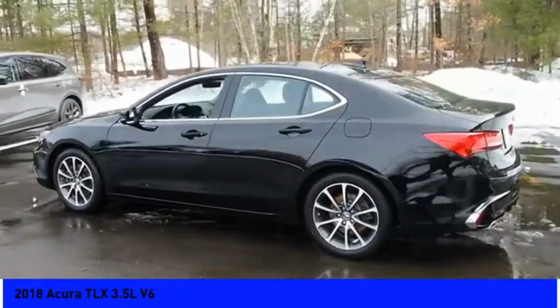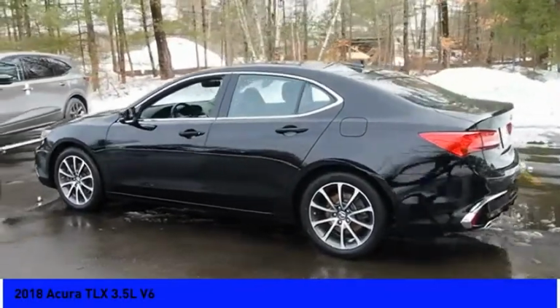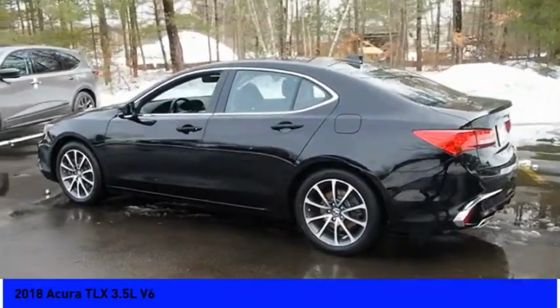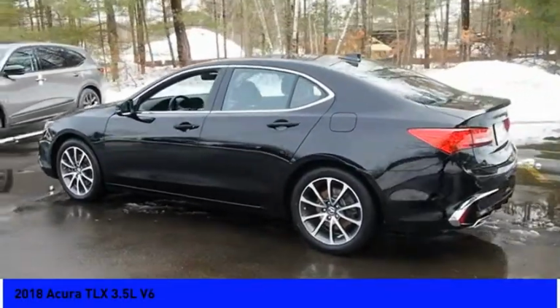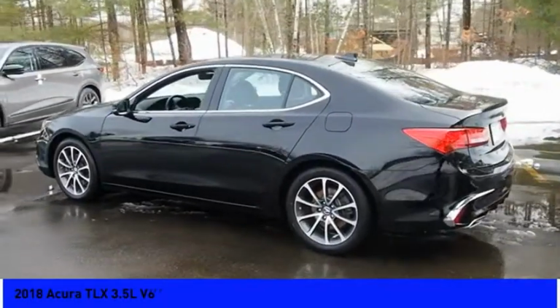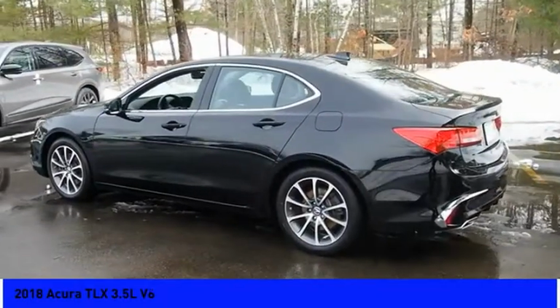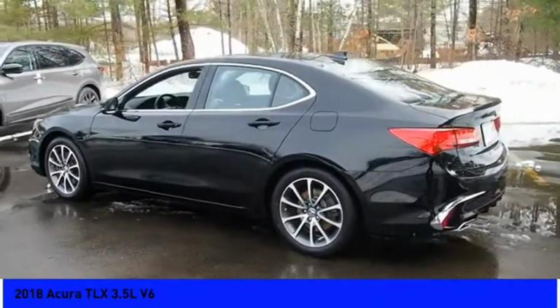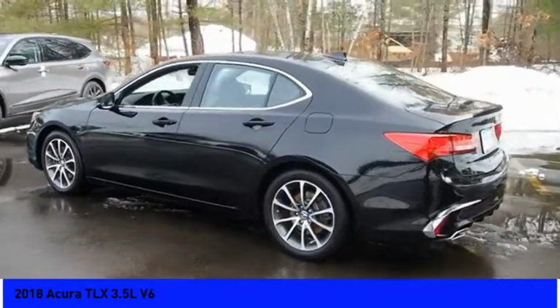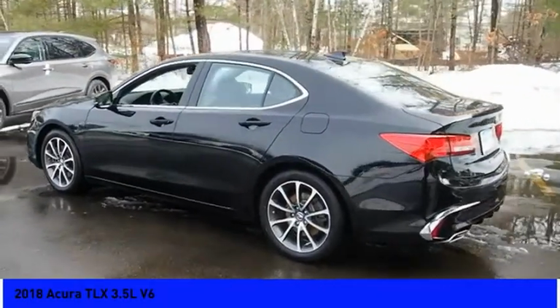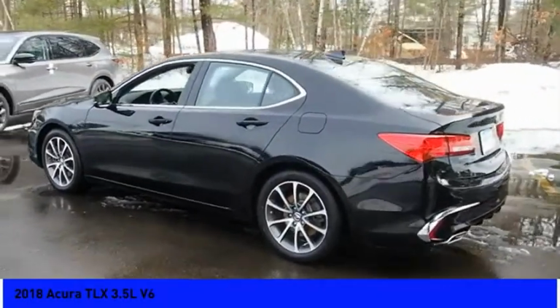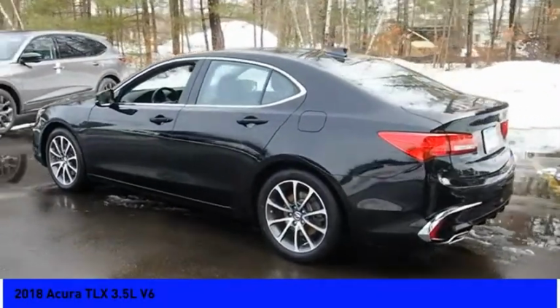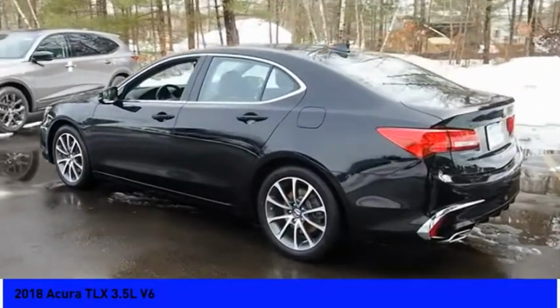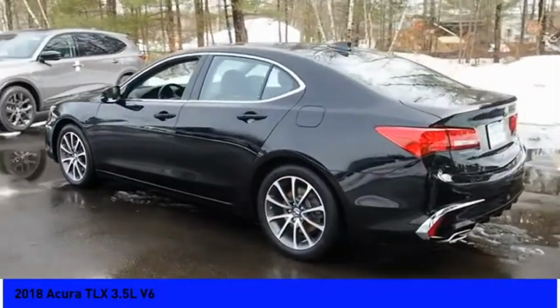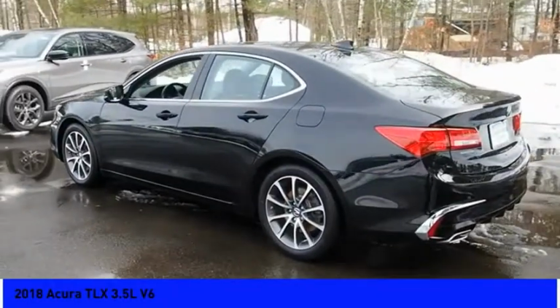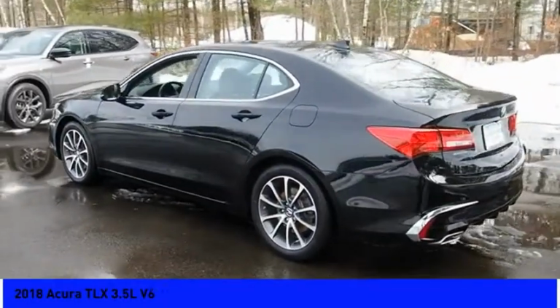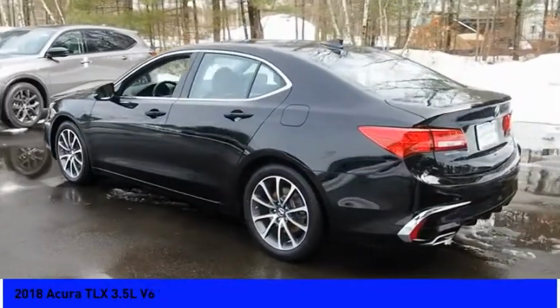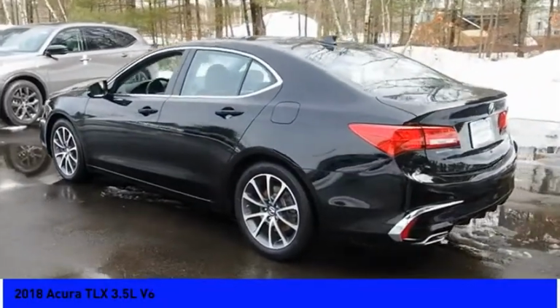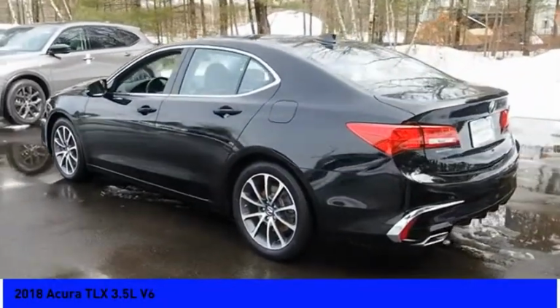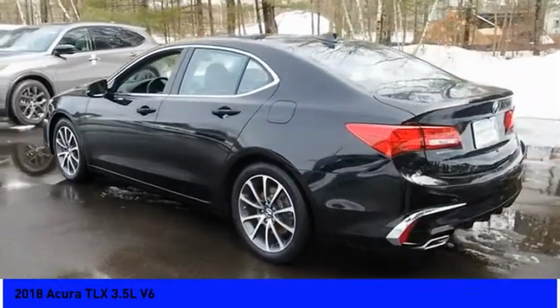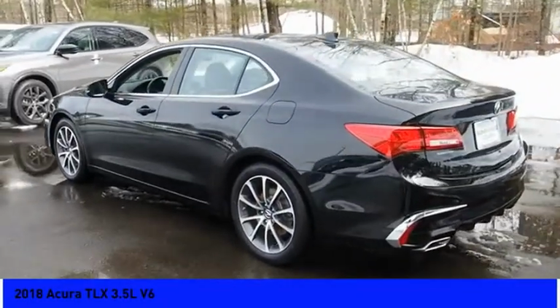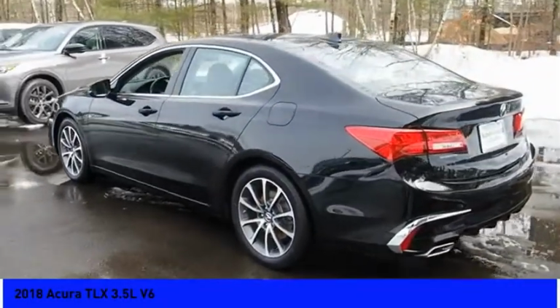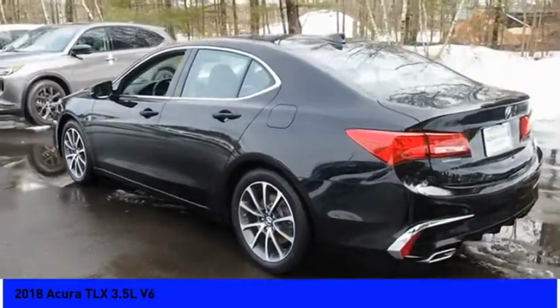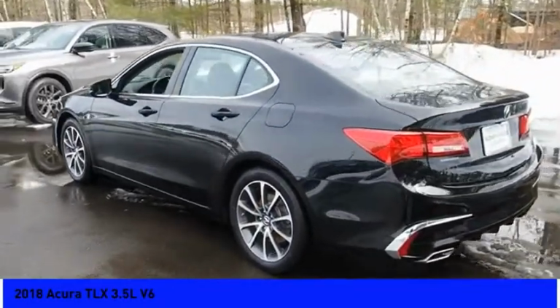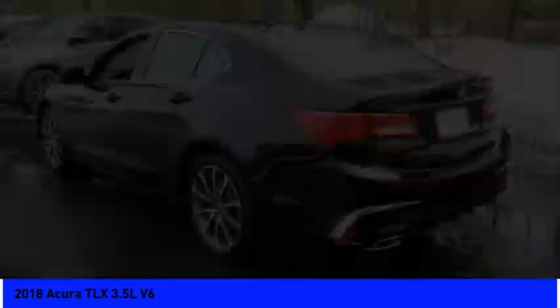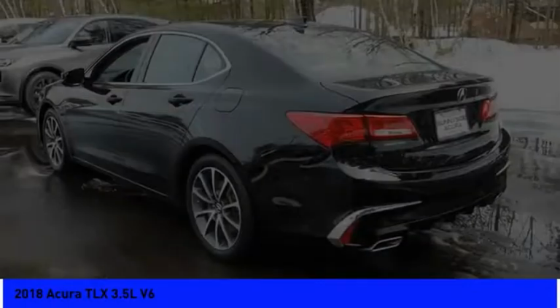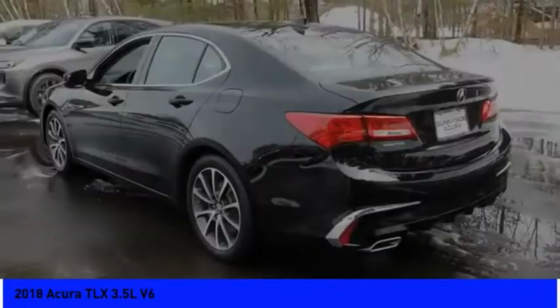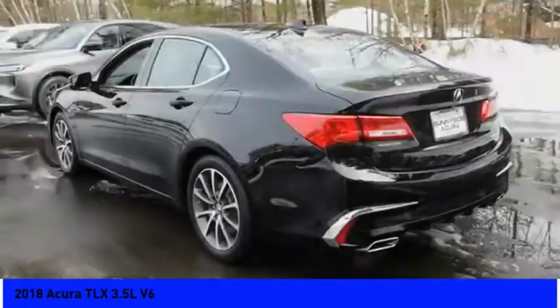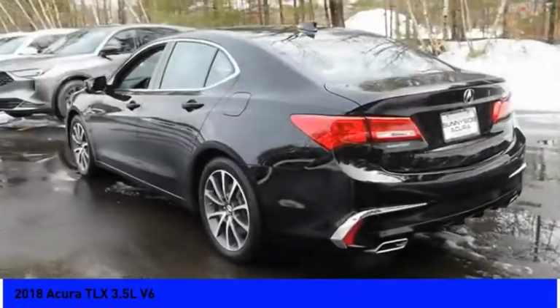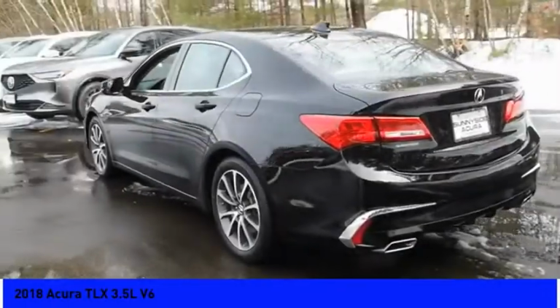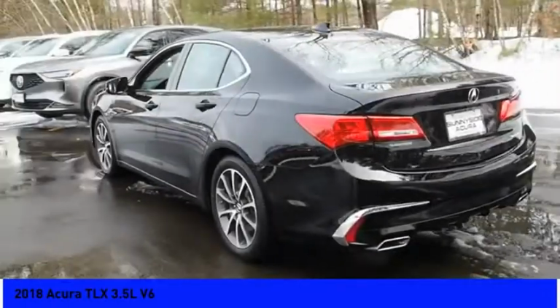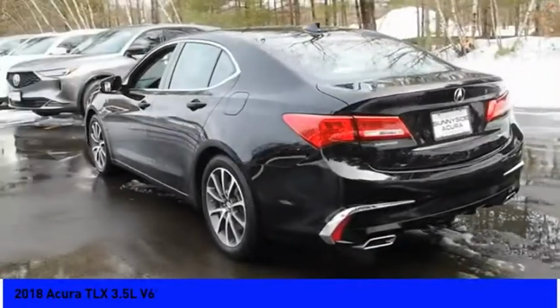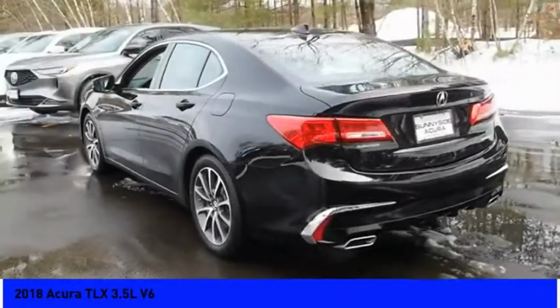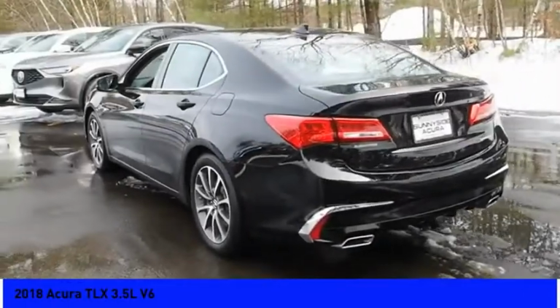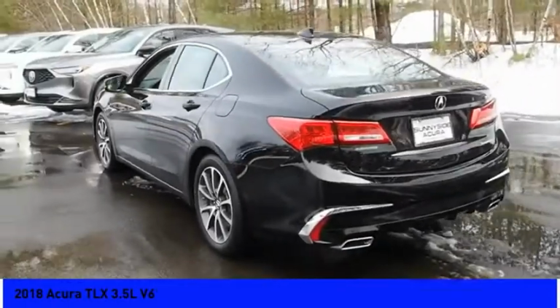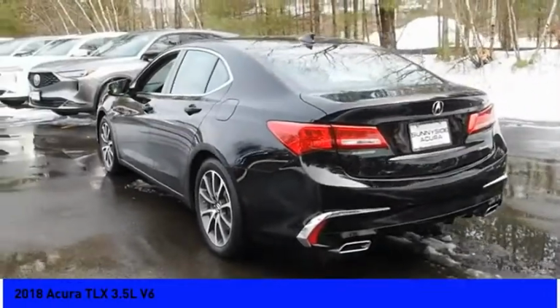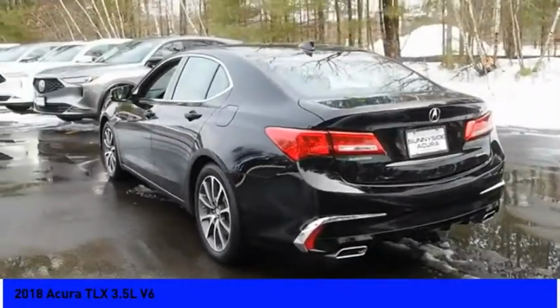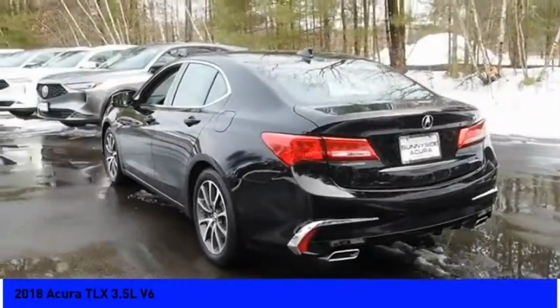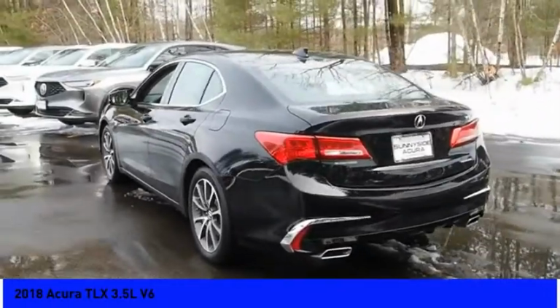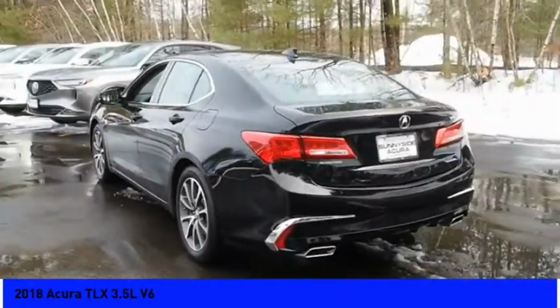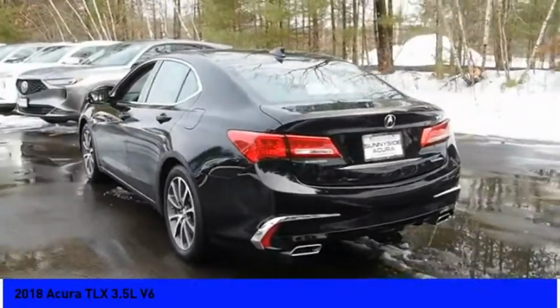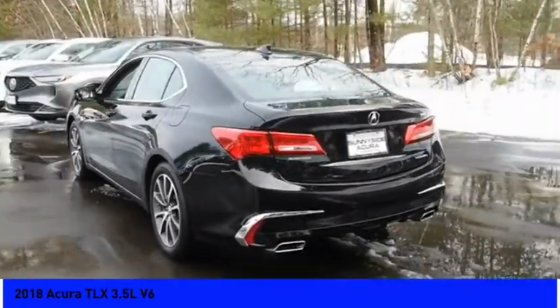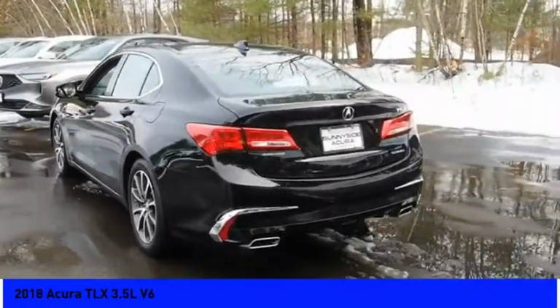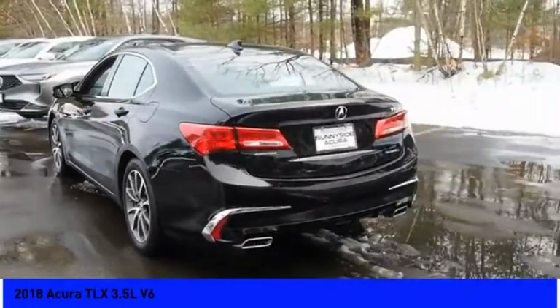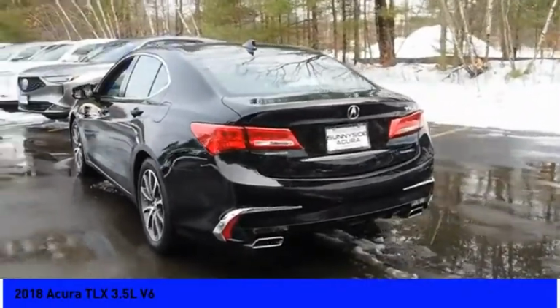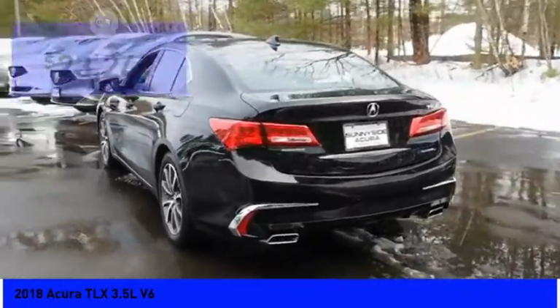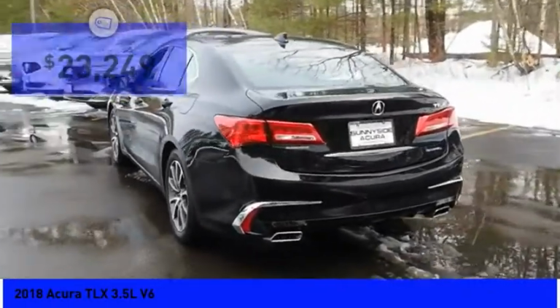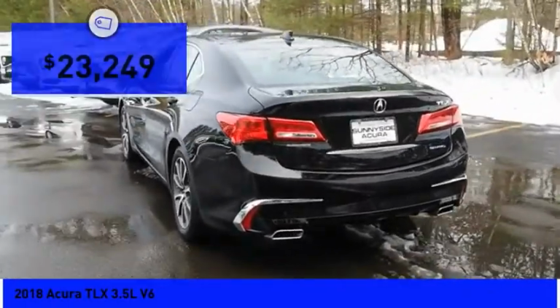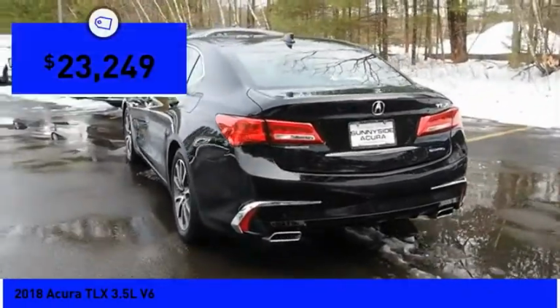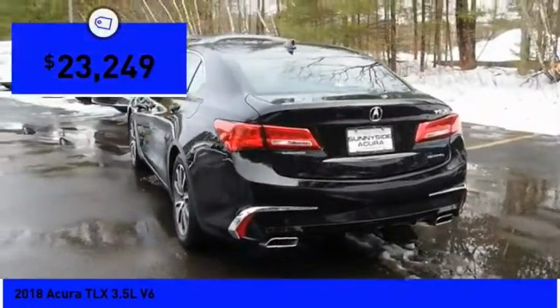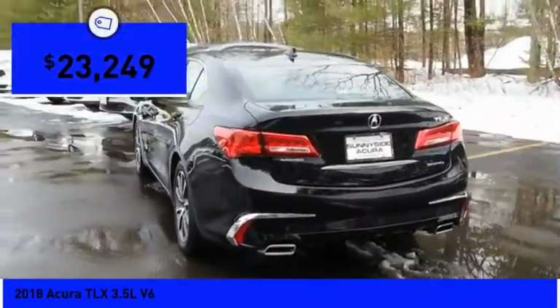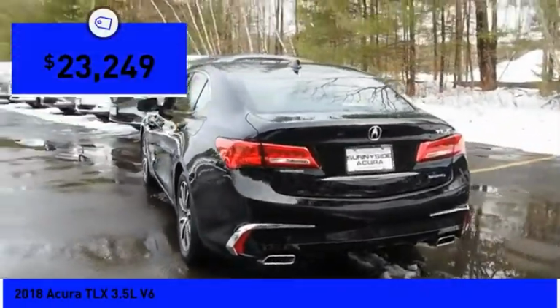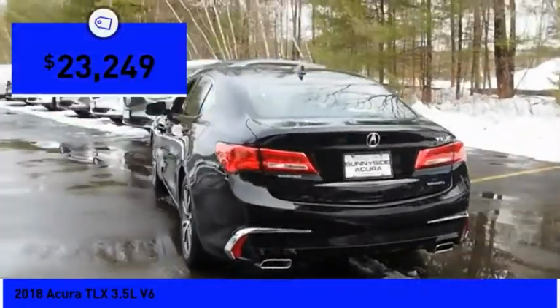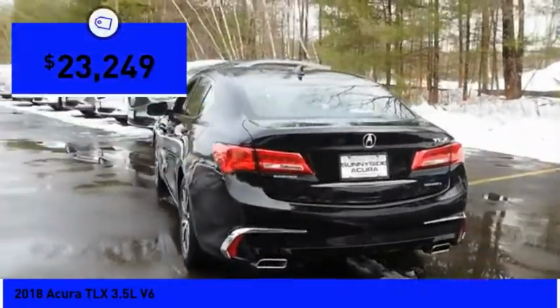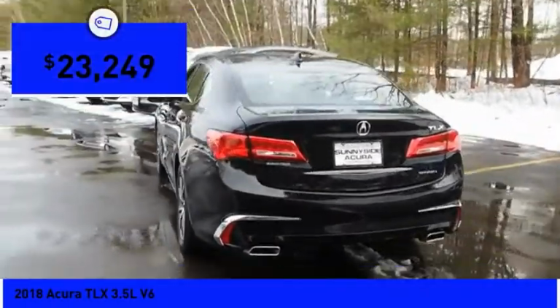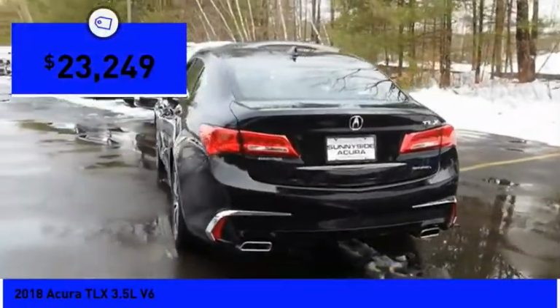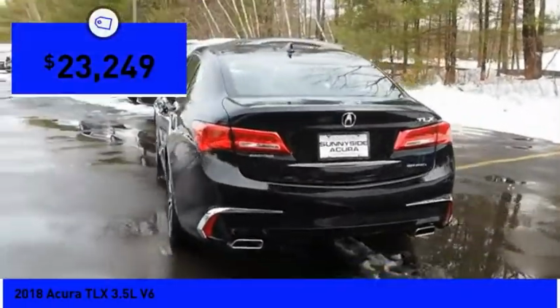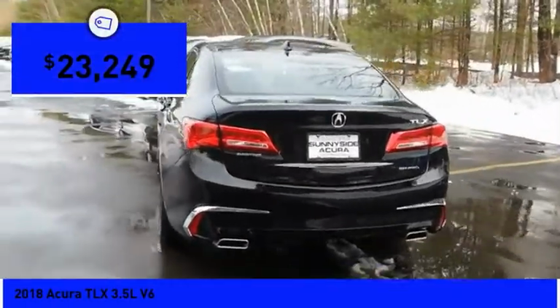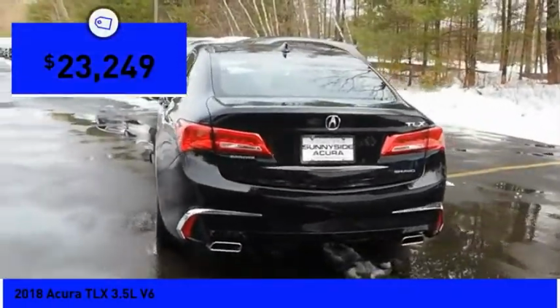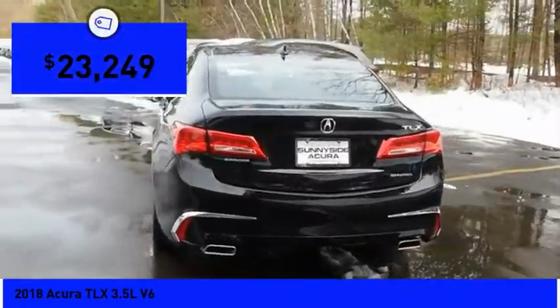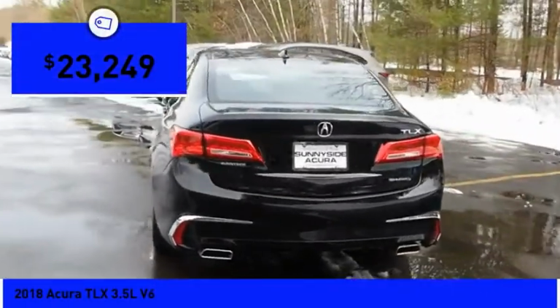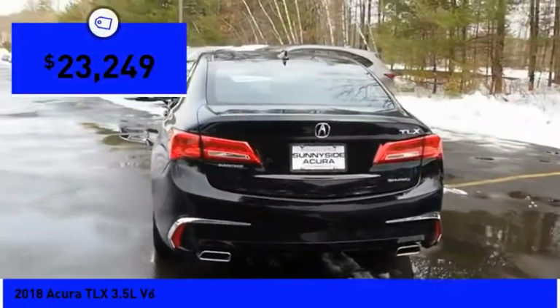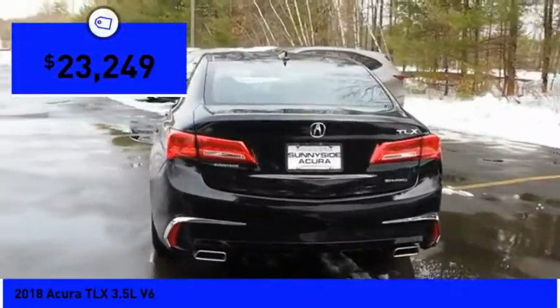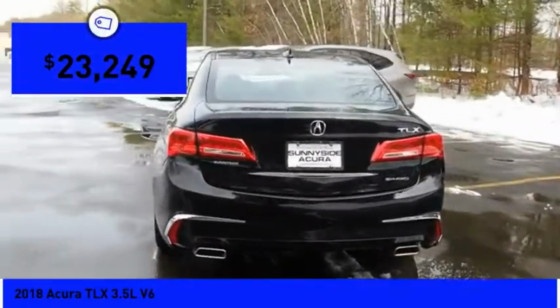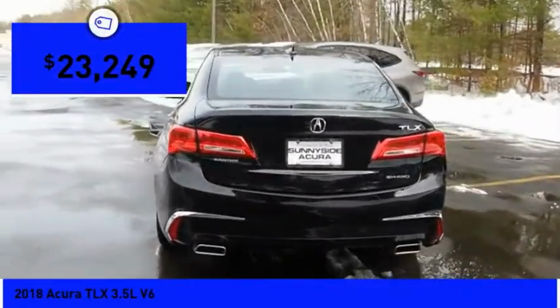It comes with an extremely quiet interior, spacious front seats, and smooth ride quality, and is priced below $25,000.